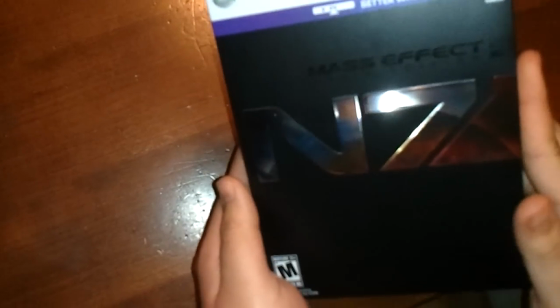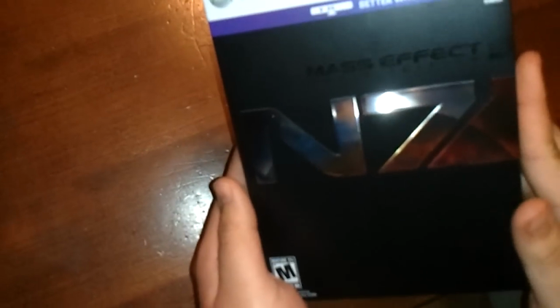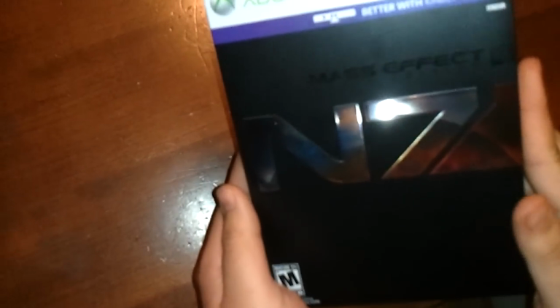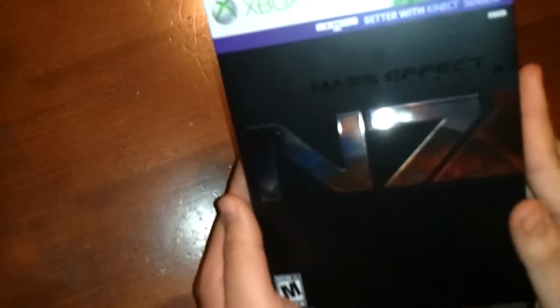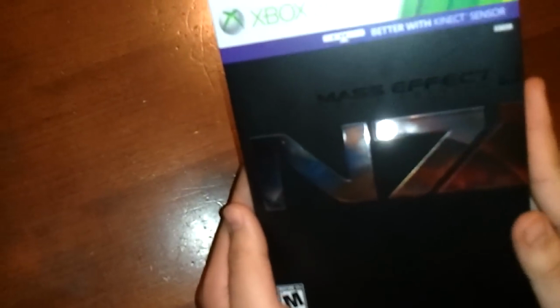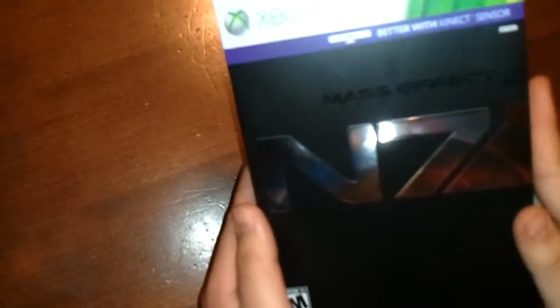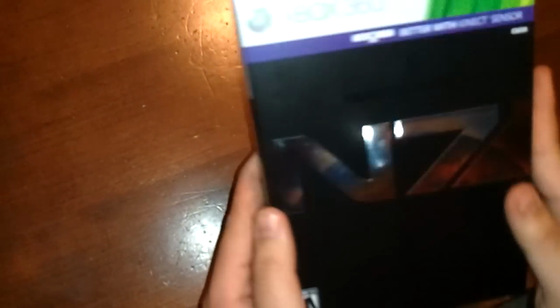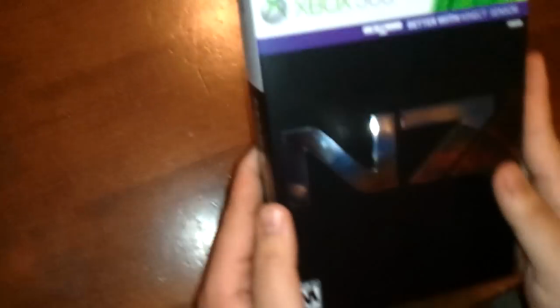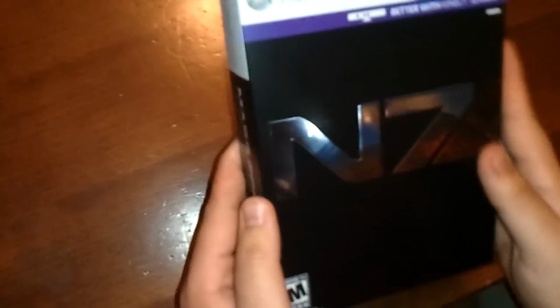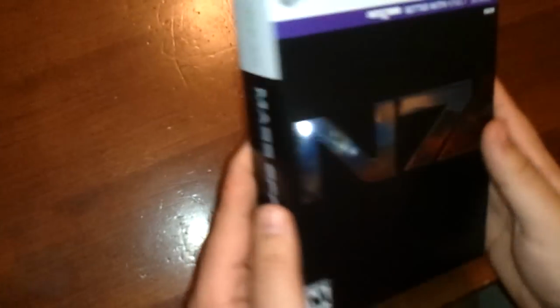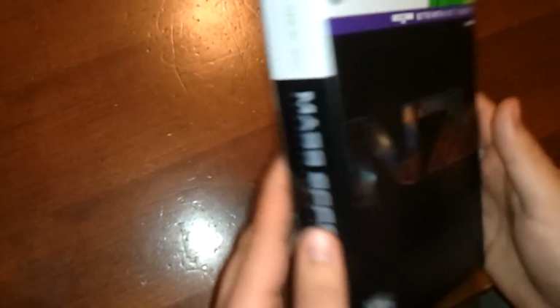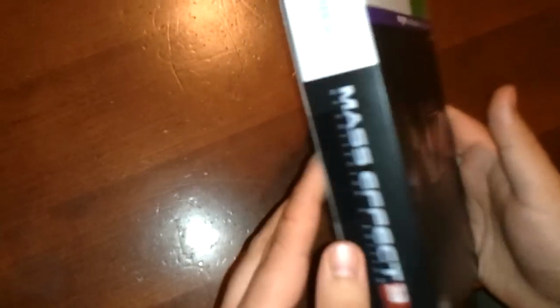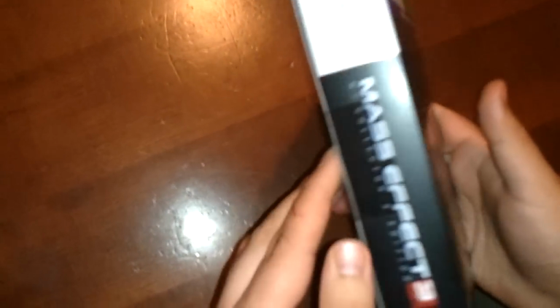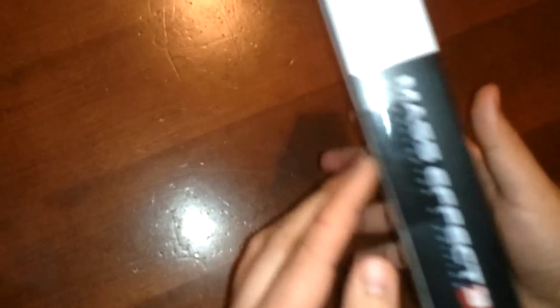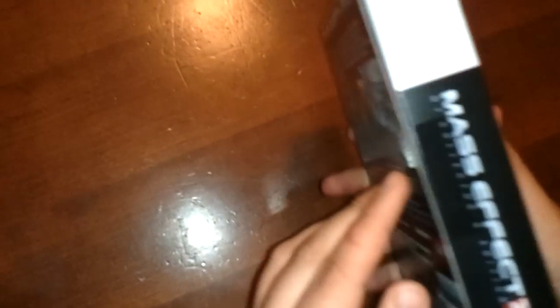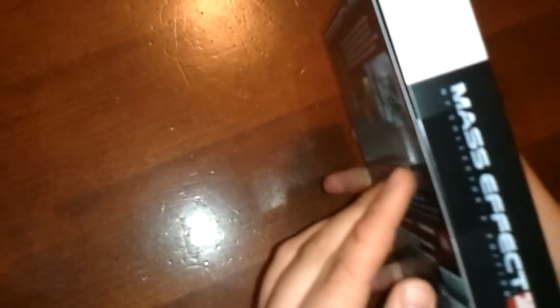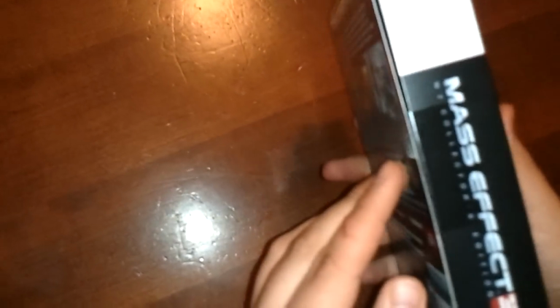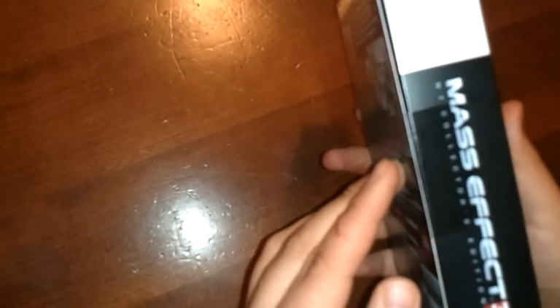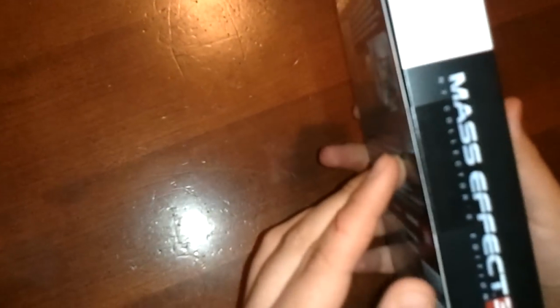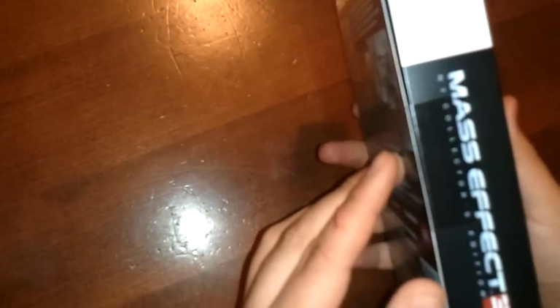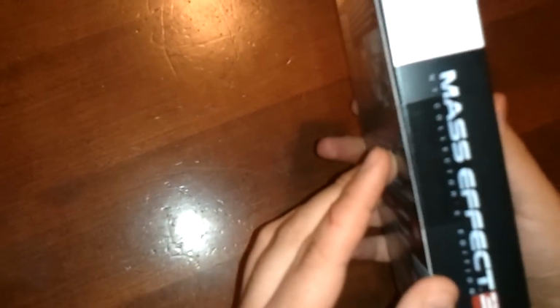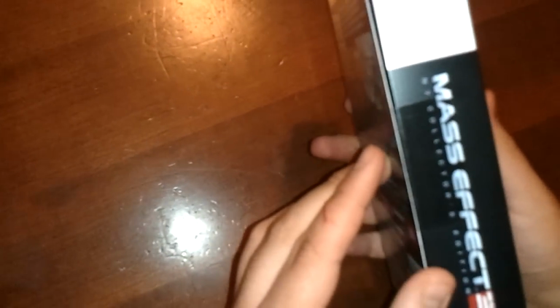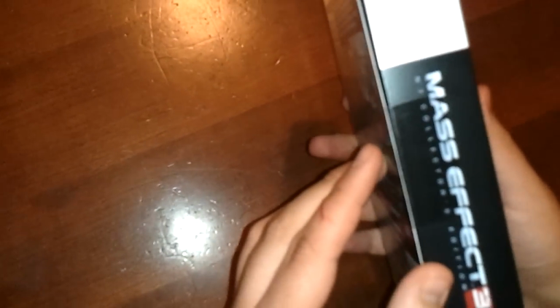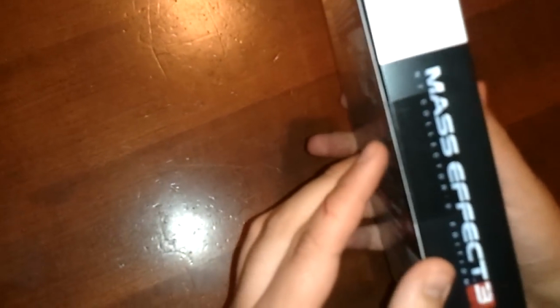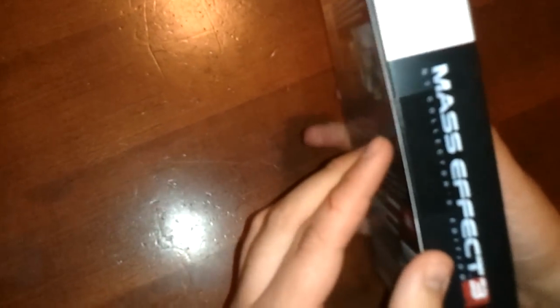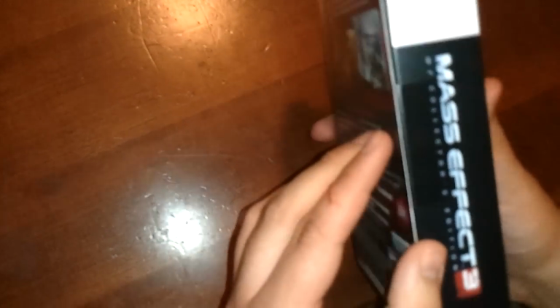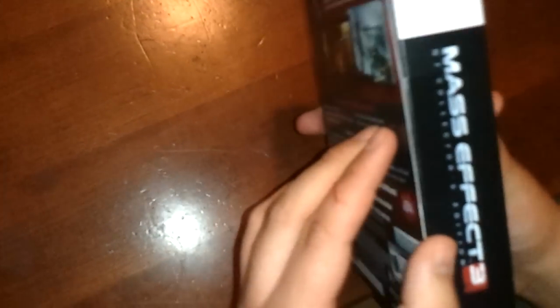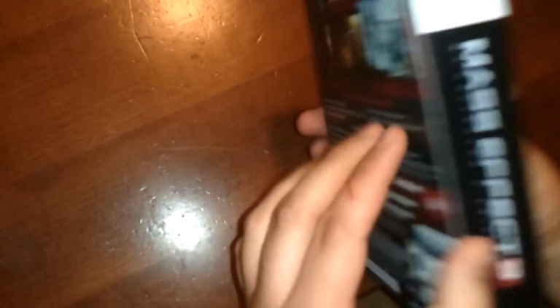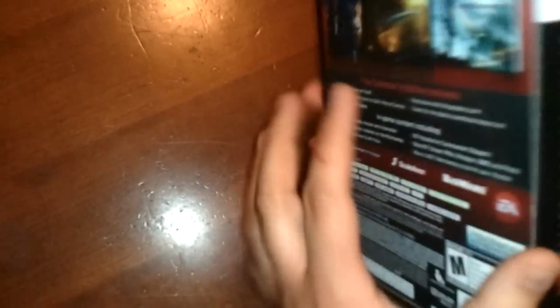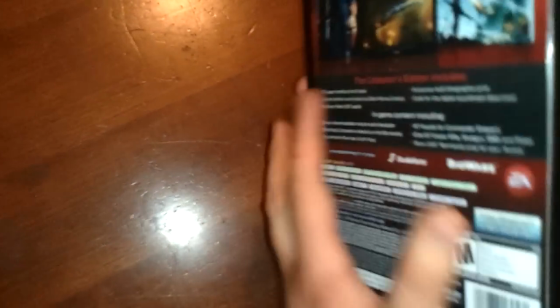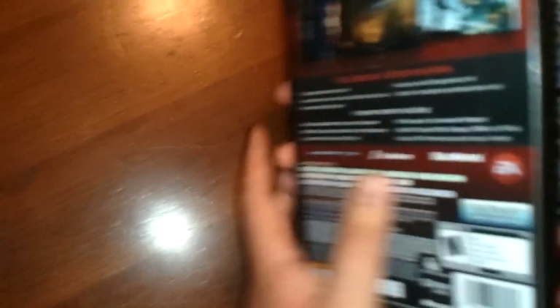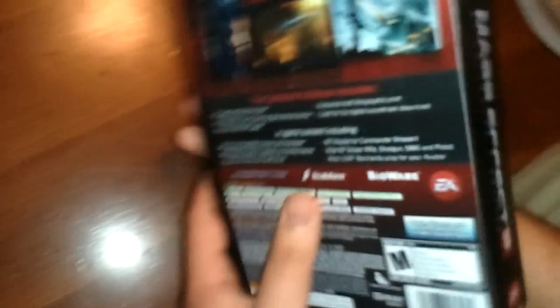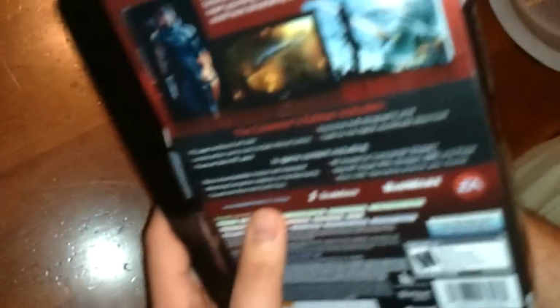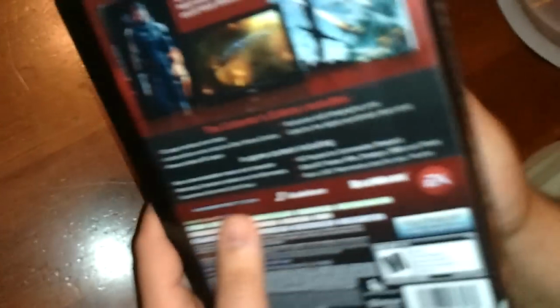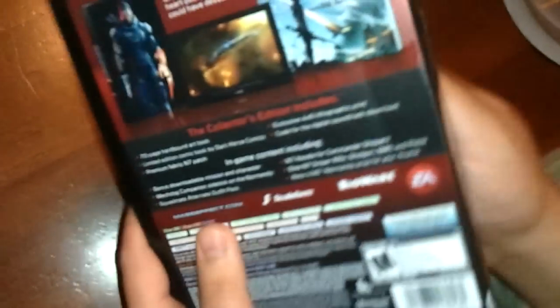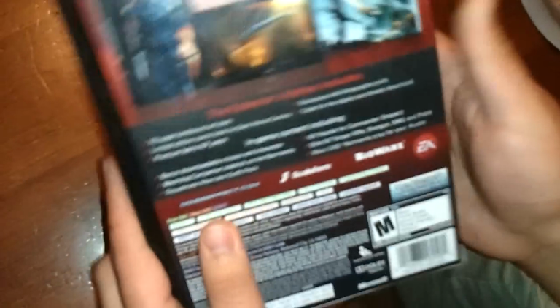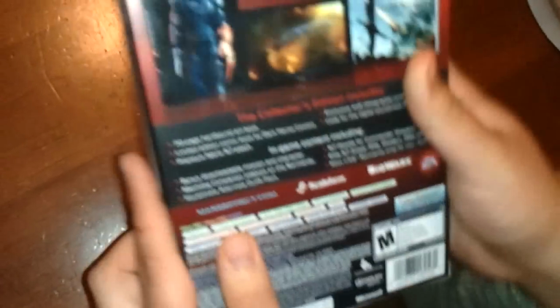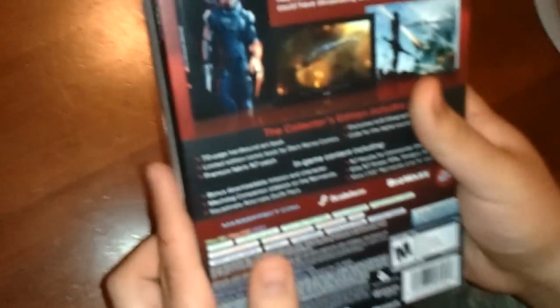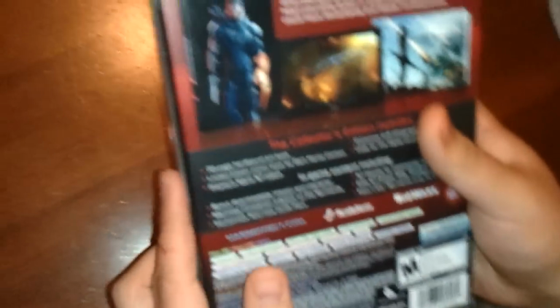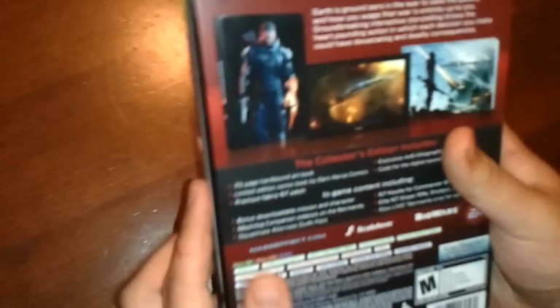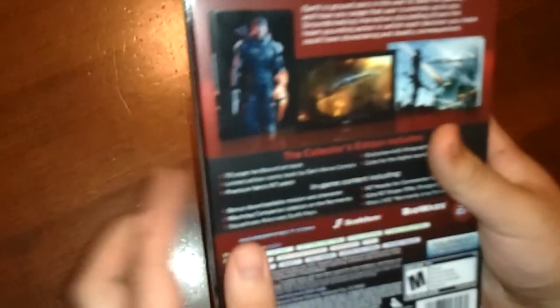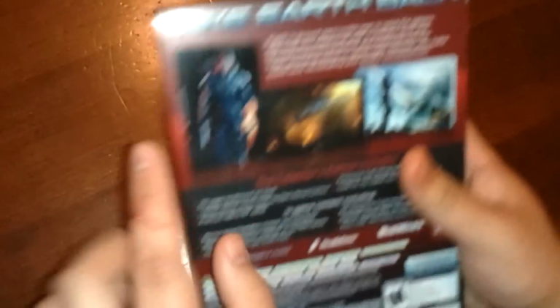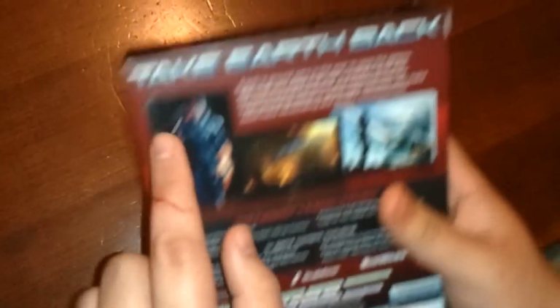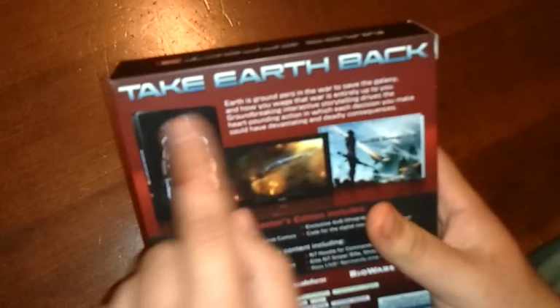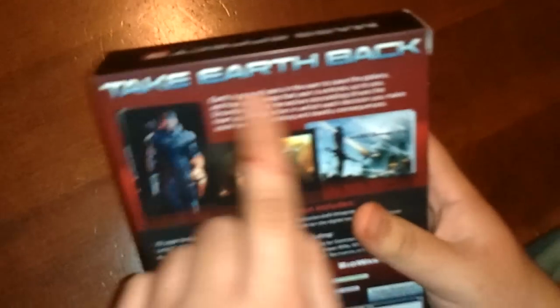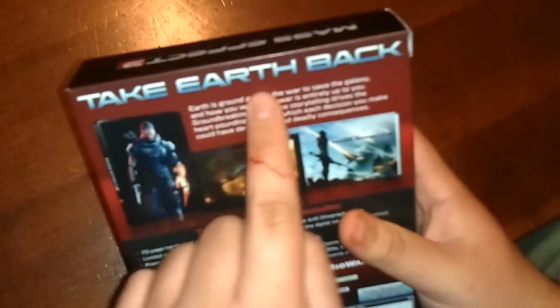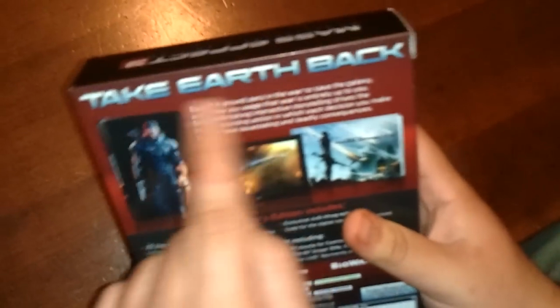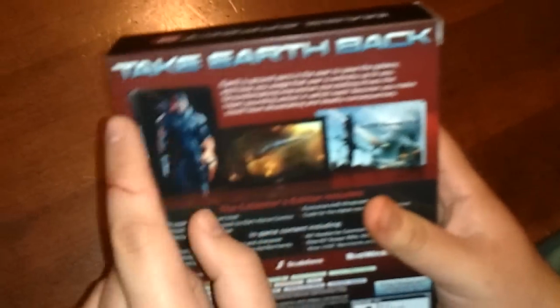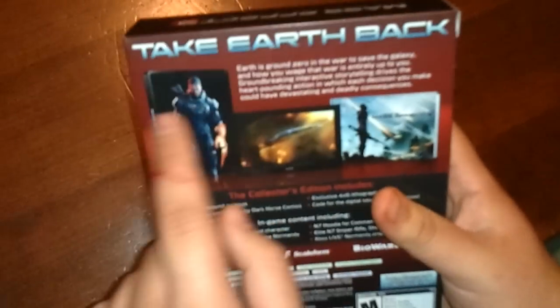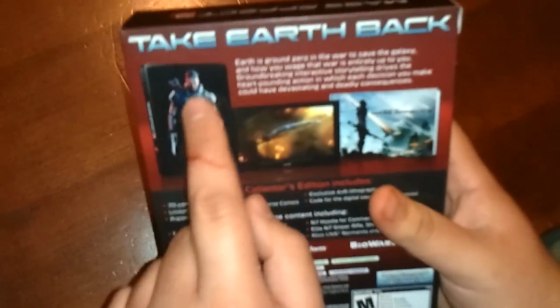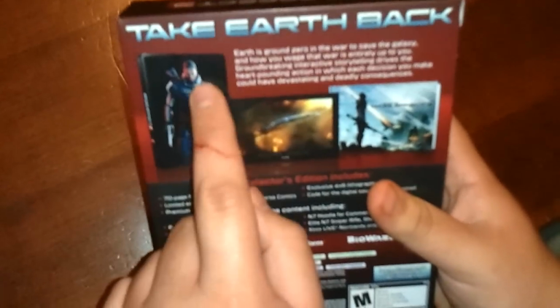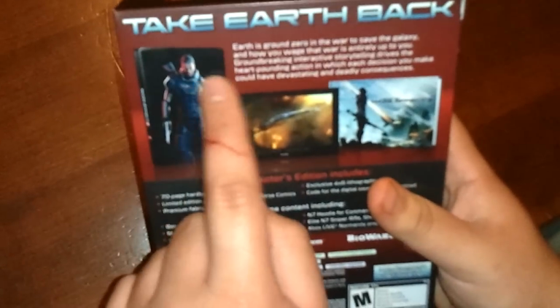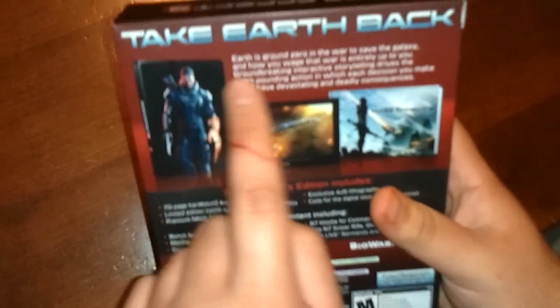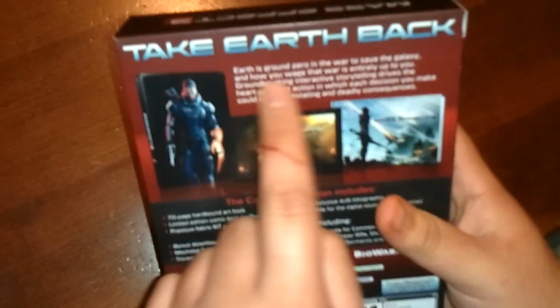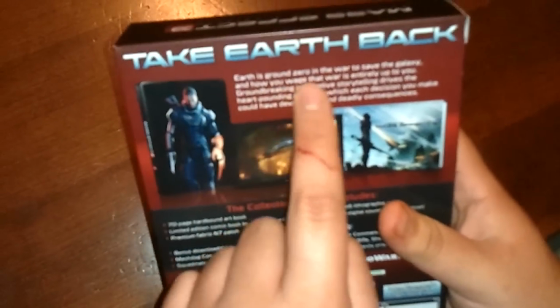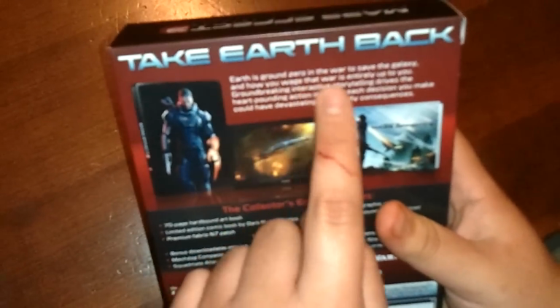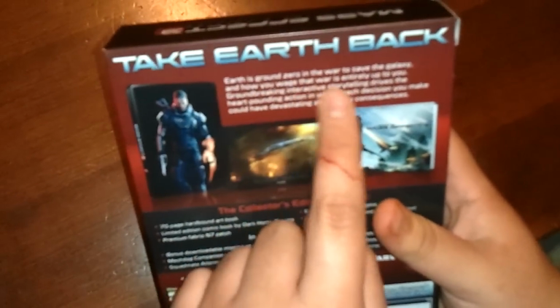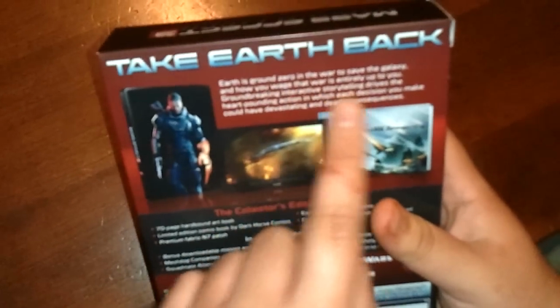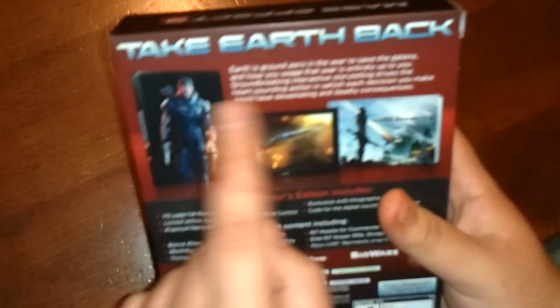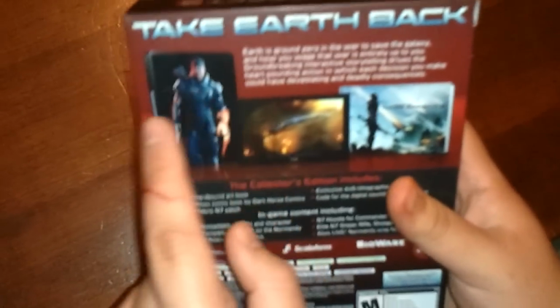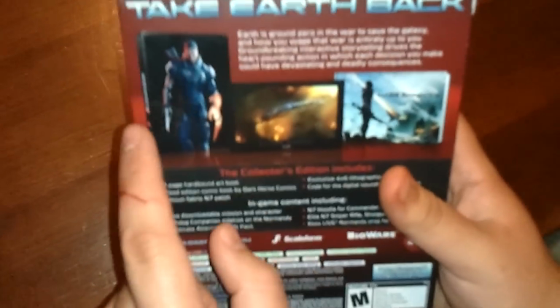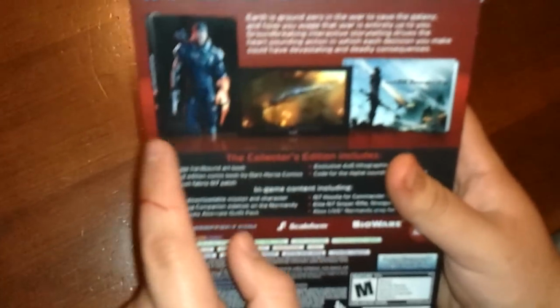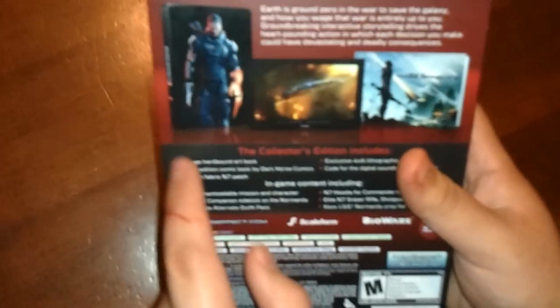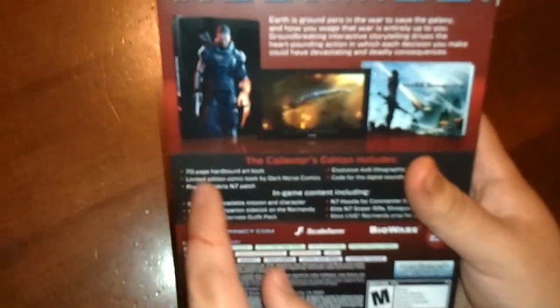As you can see, it's very shiny. The spine, shiny. And the back: 'Take Earth back — Earth is ground zero.' Something something.